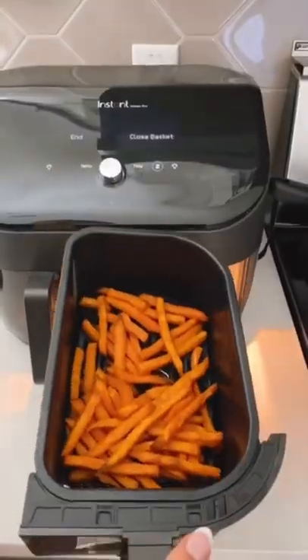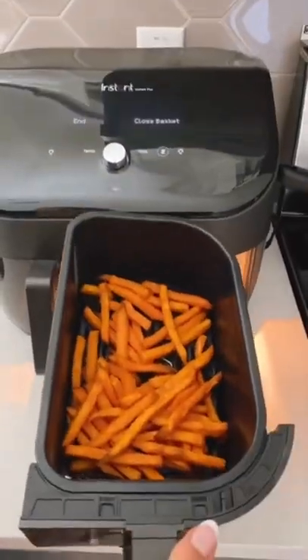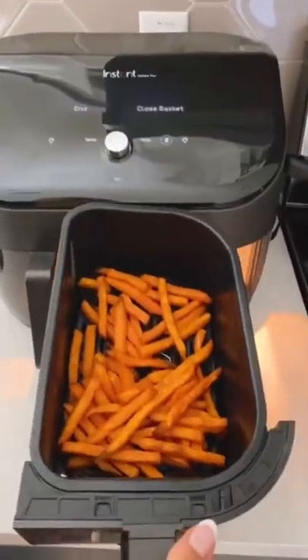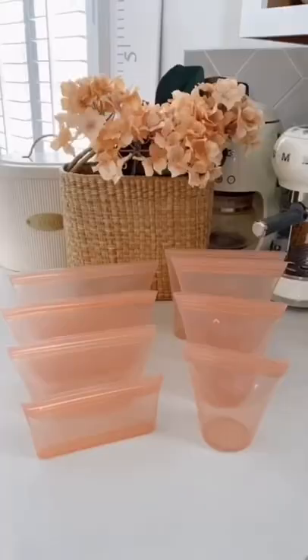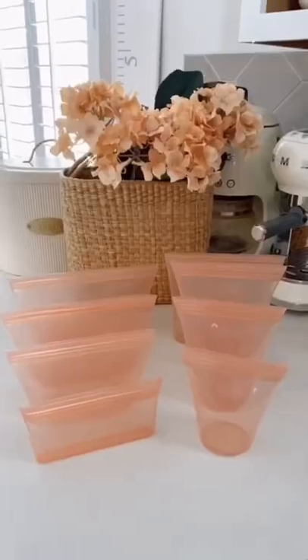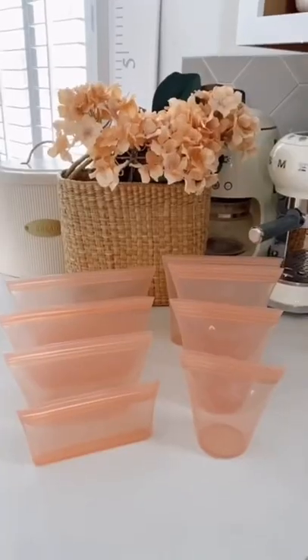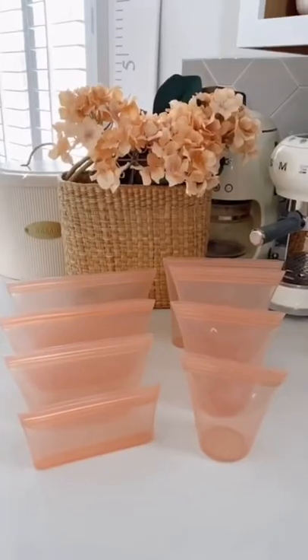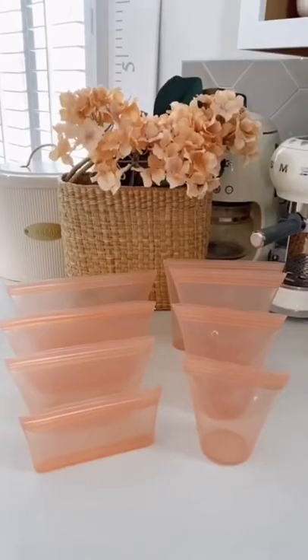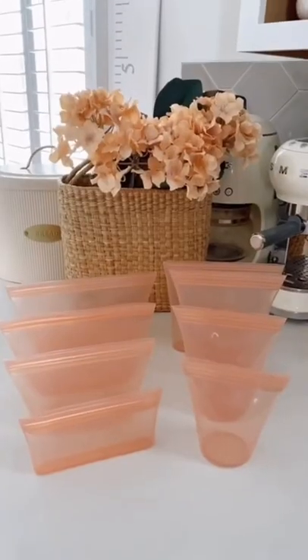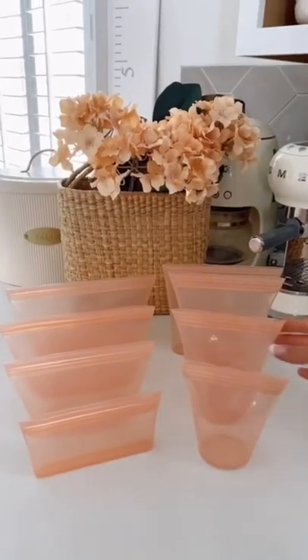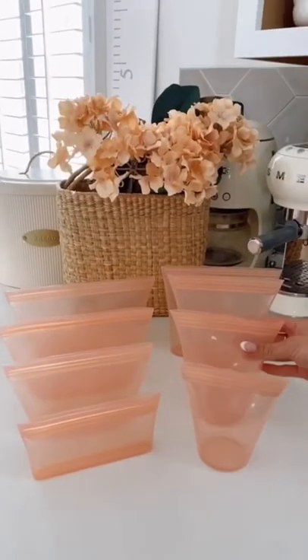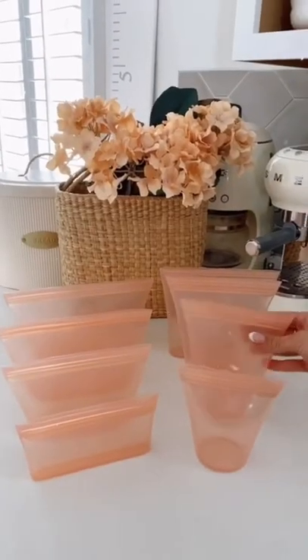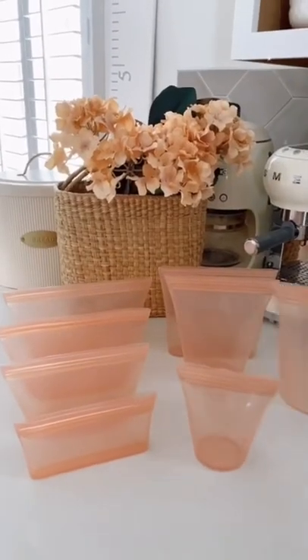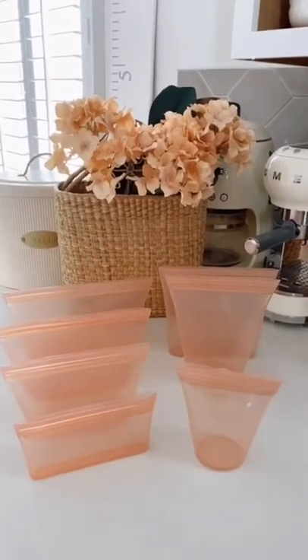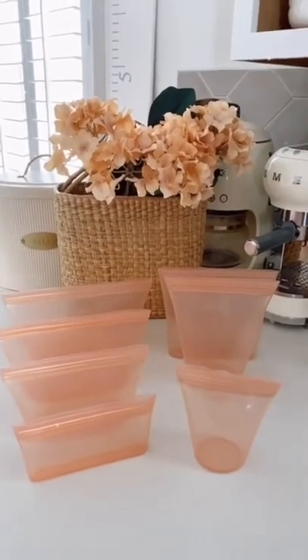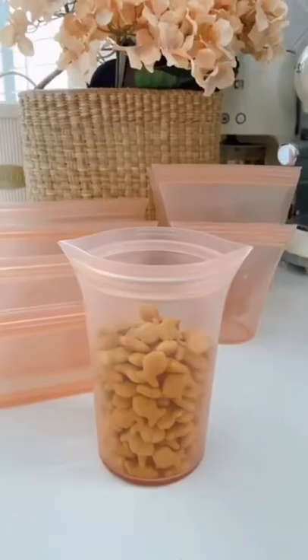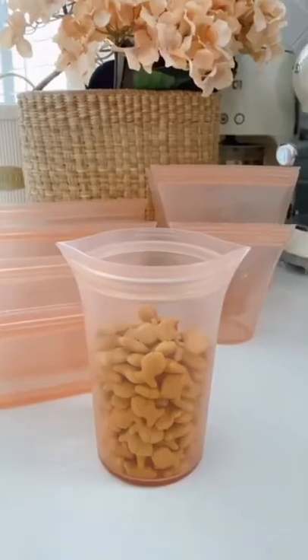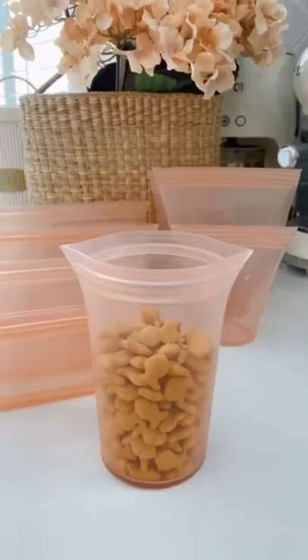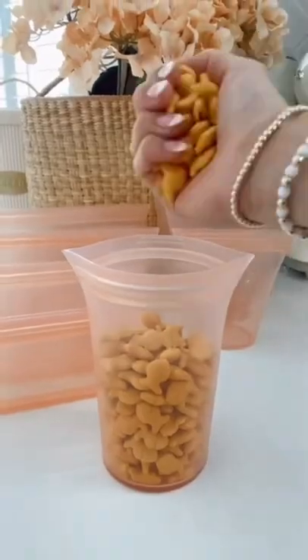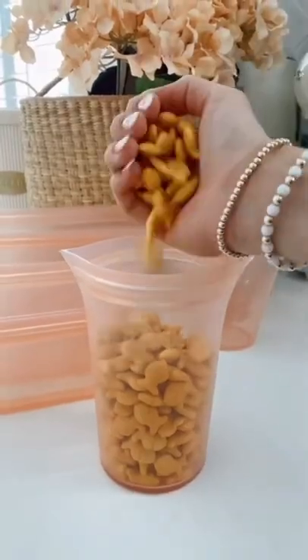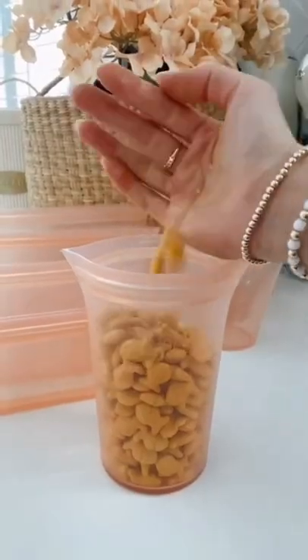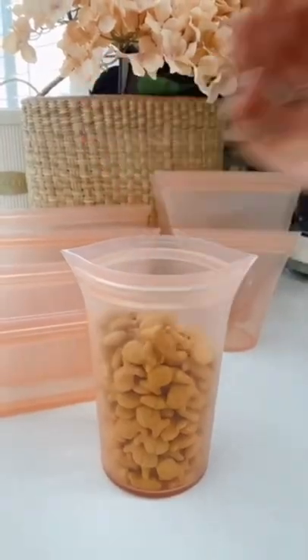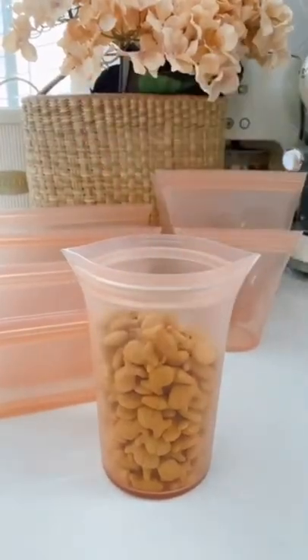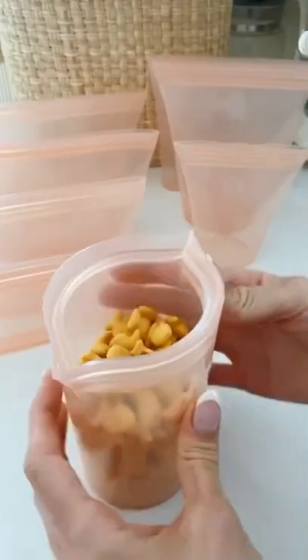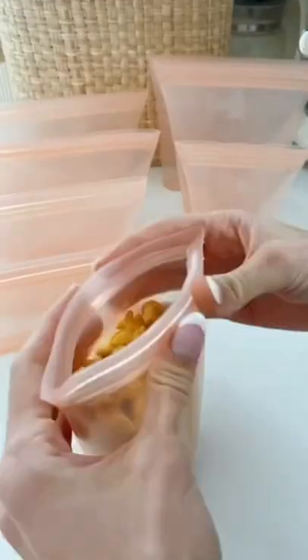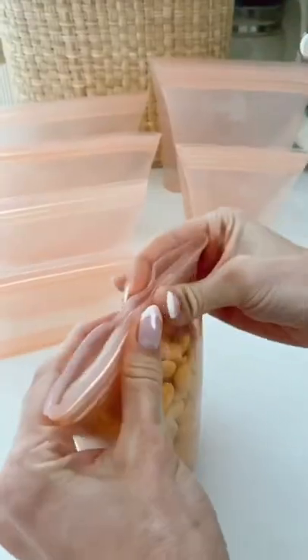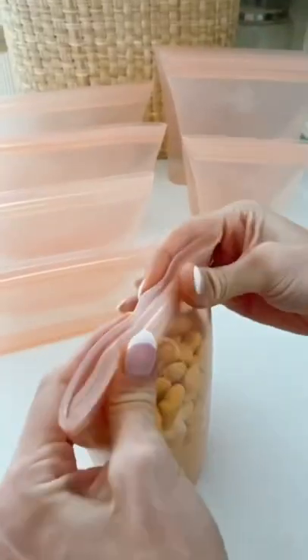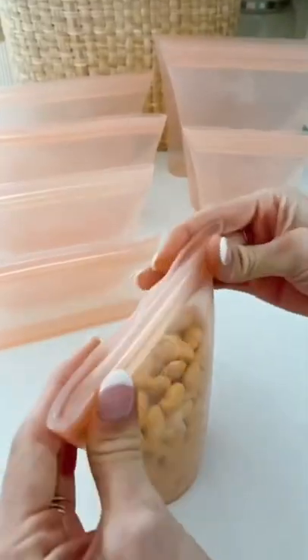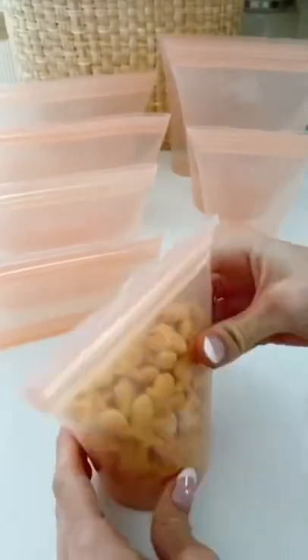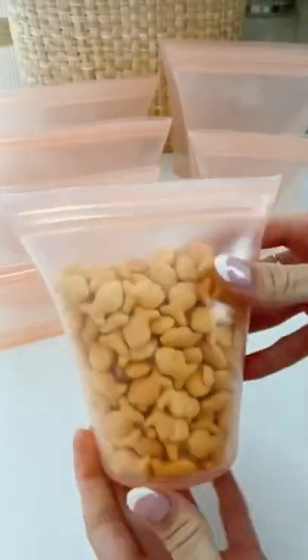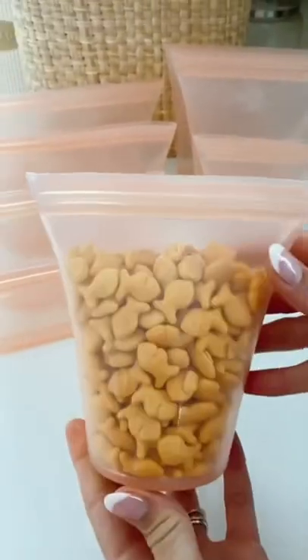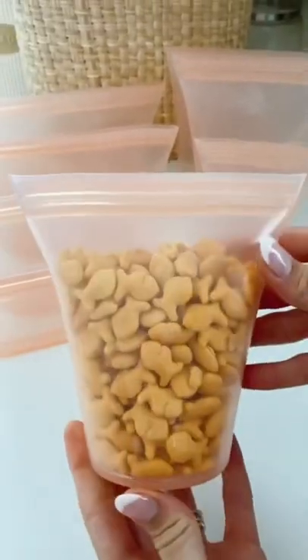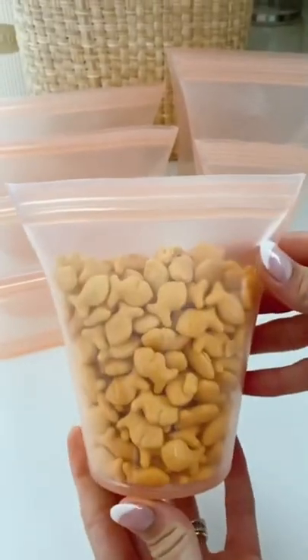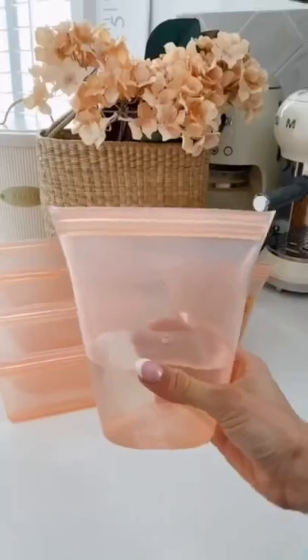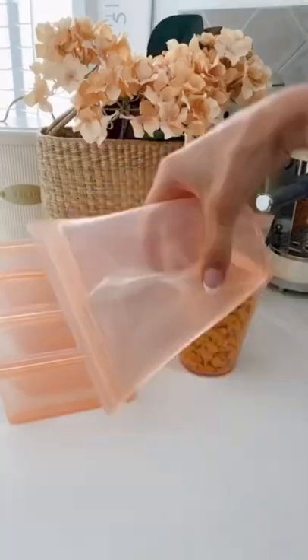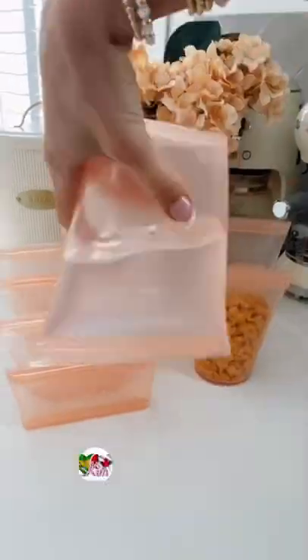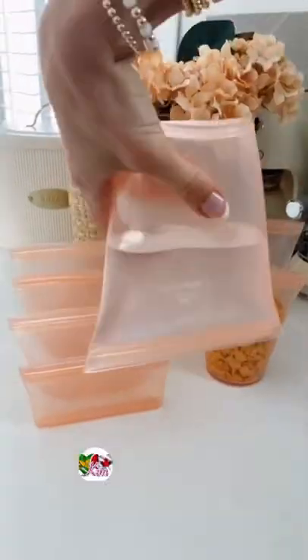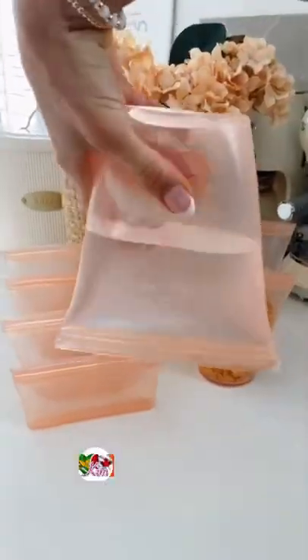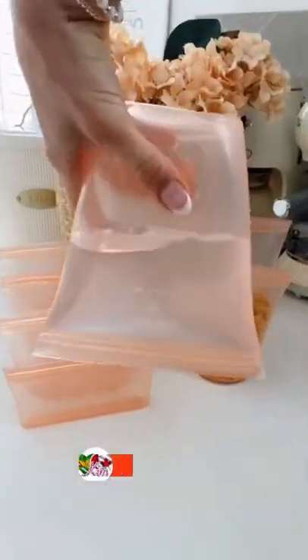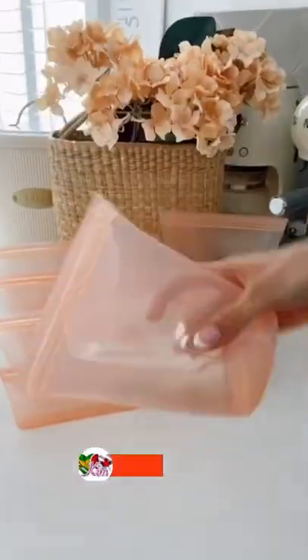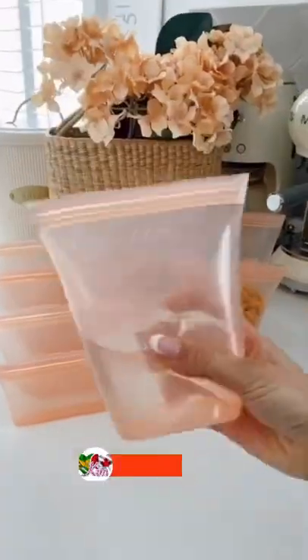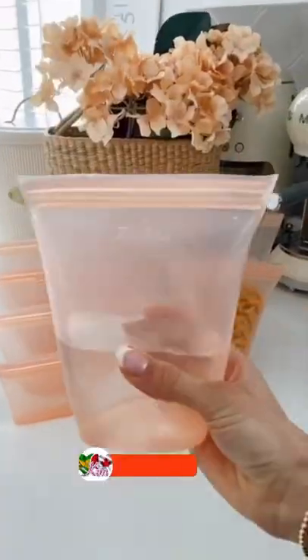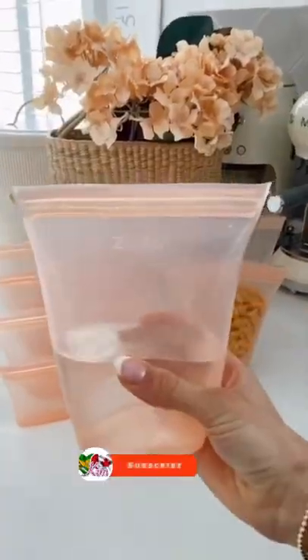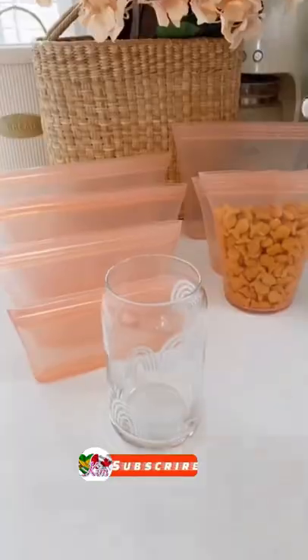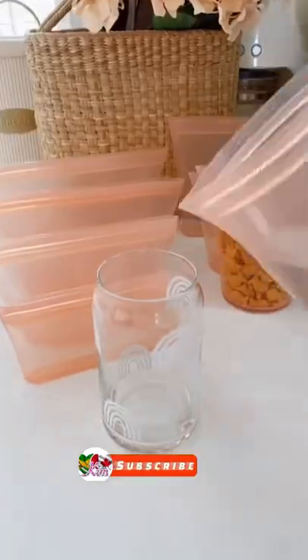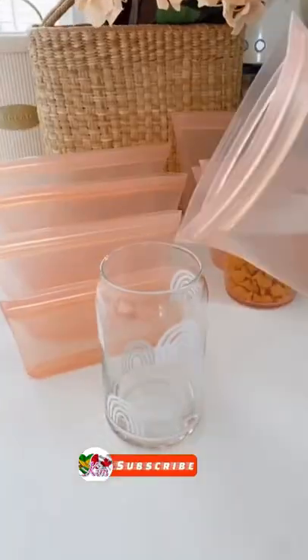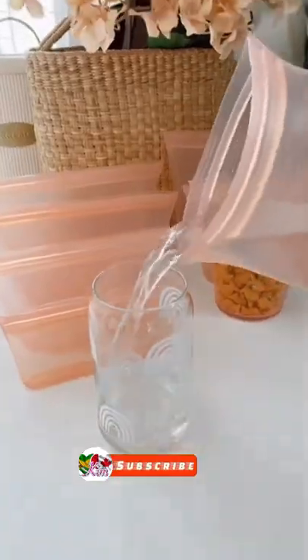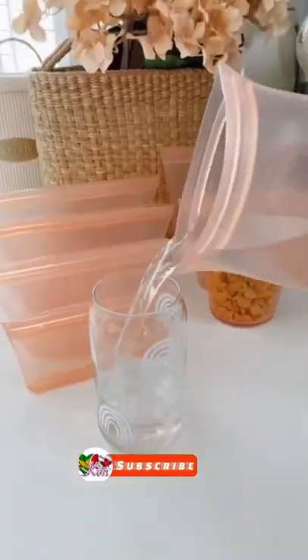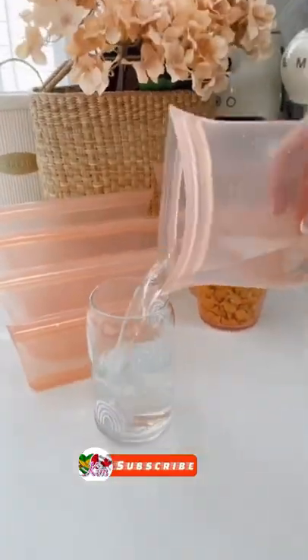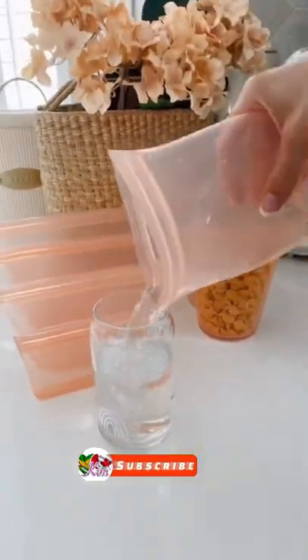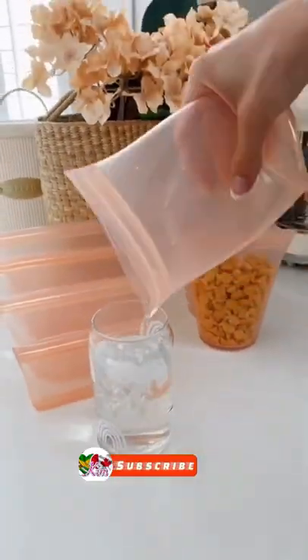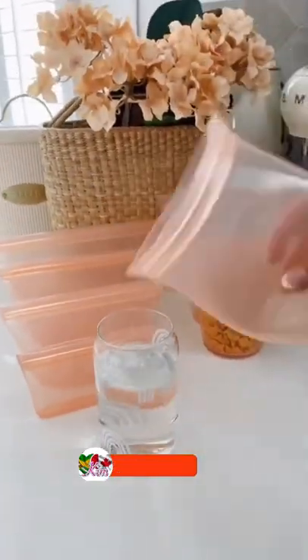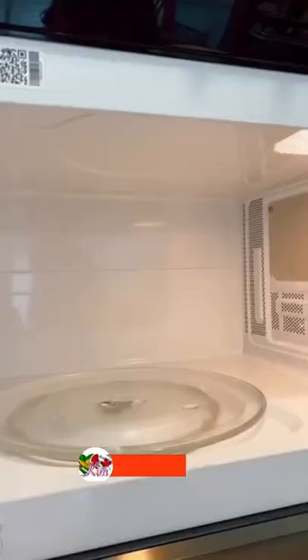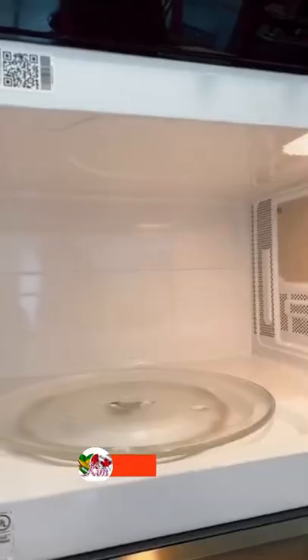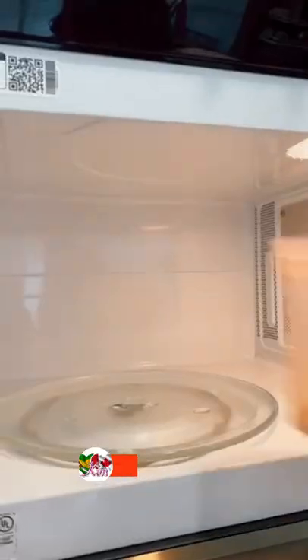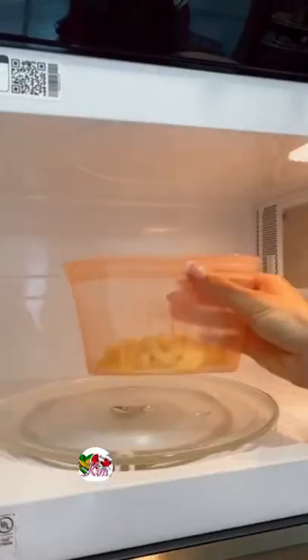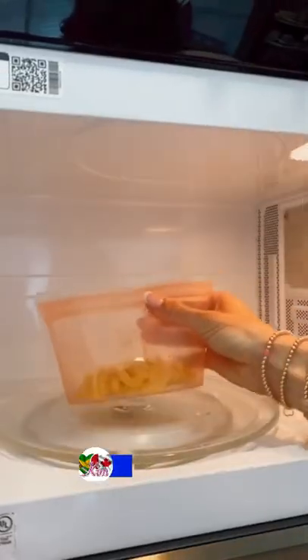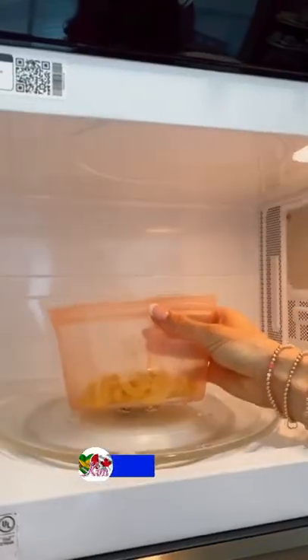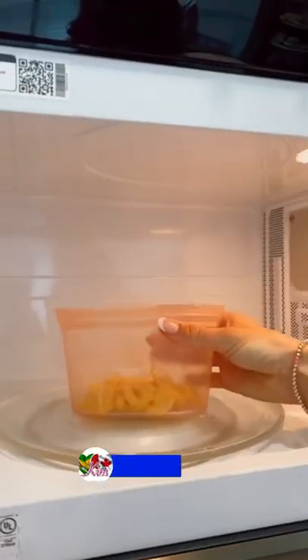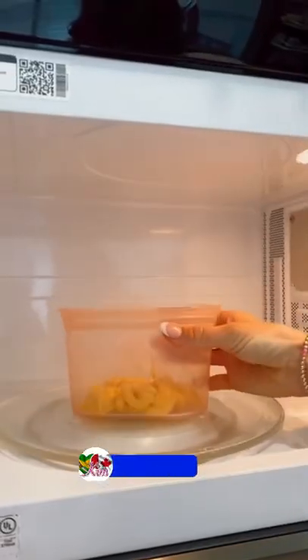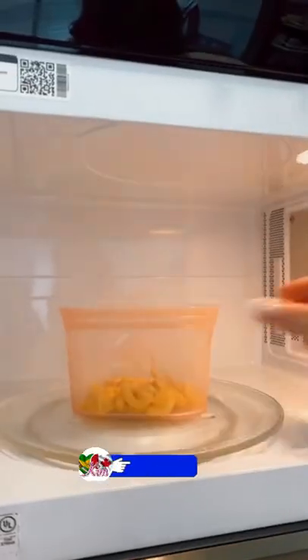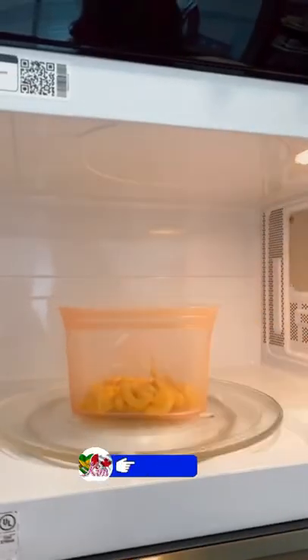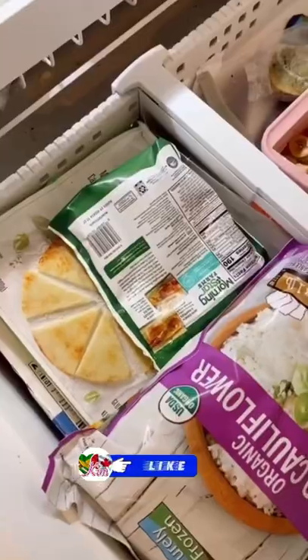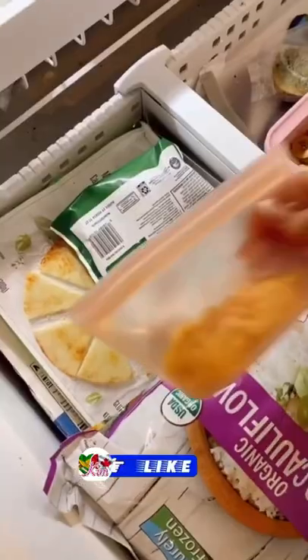I'm obsessed with these reusable food containers that stand up on their own, zip shut, are leak proof, come with a pour spout, and are dishwasher, microwave, and freezer safe.